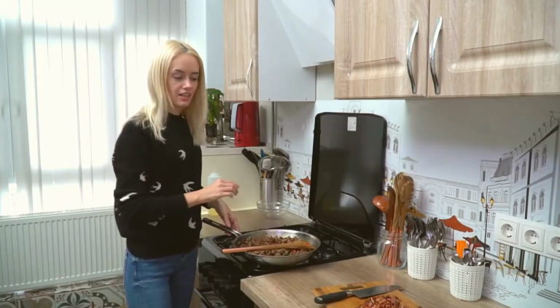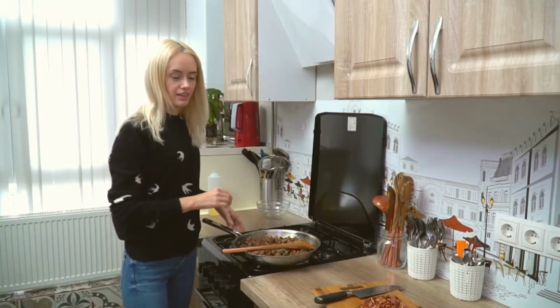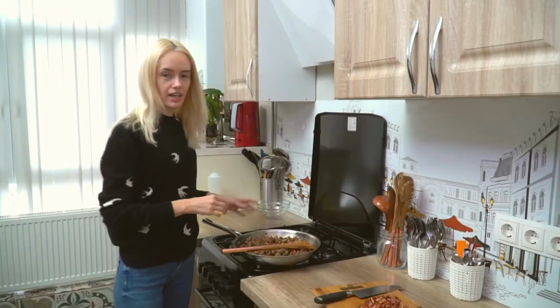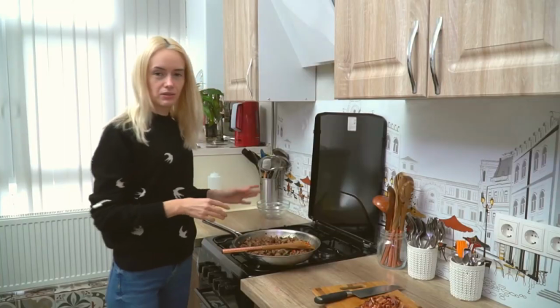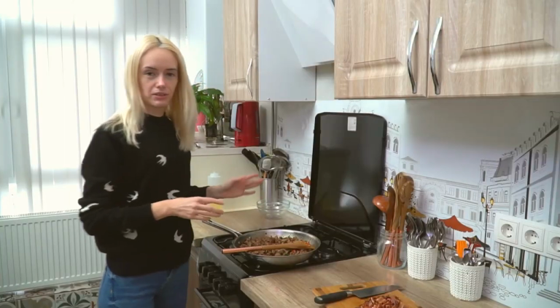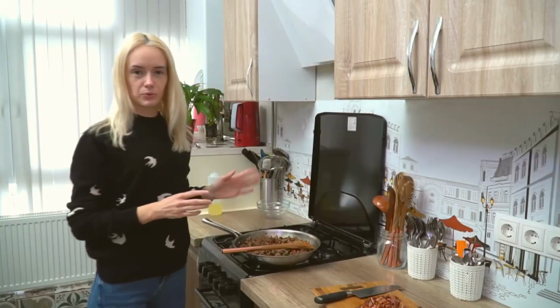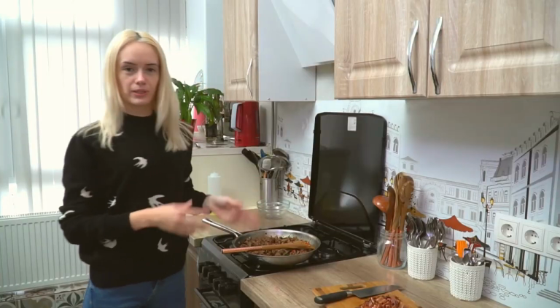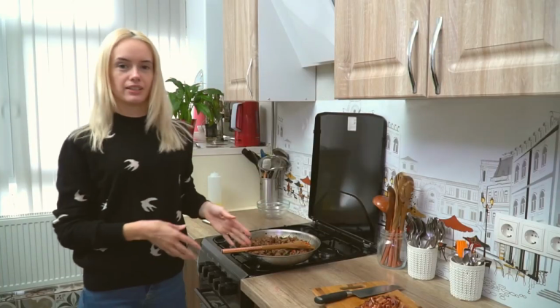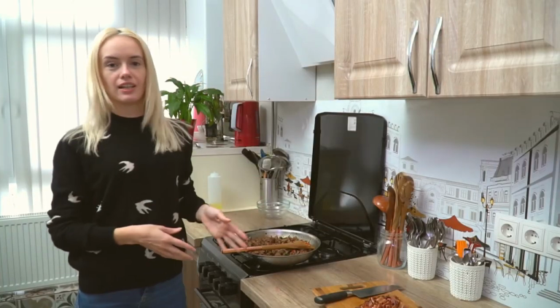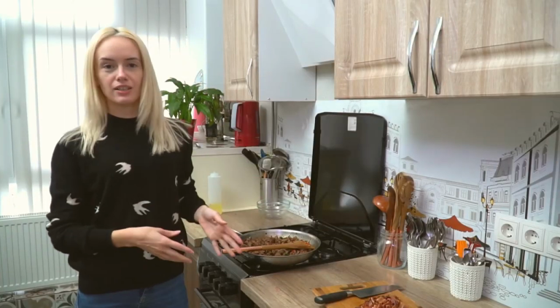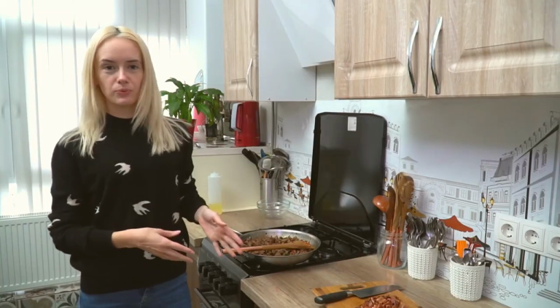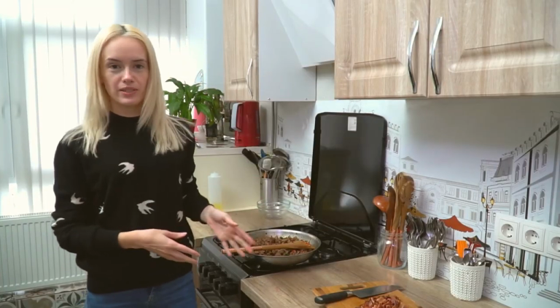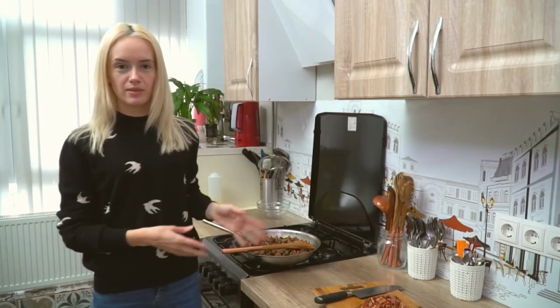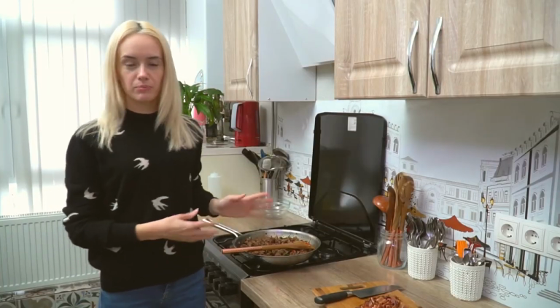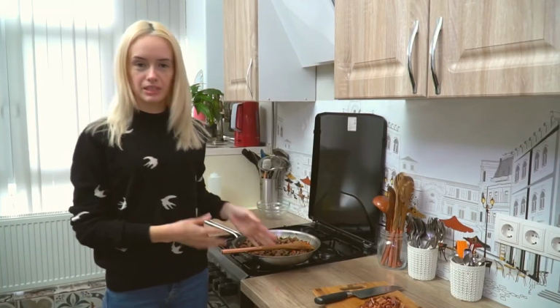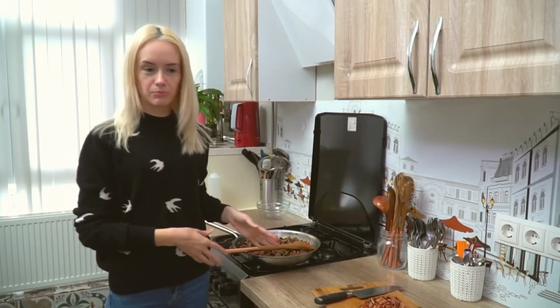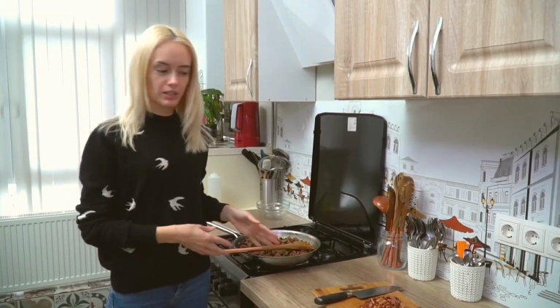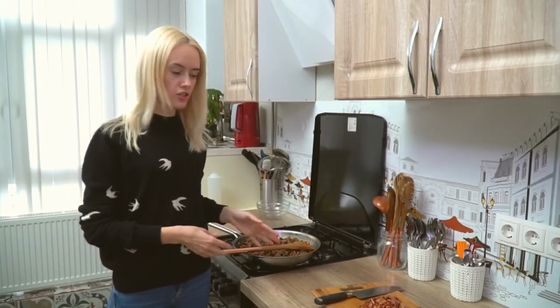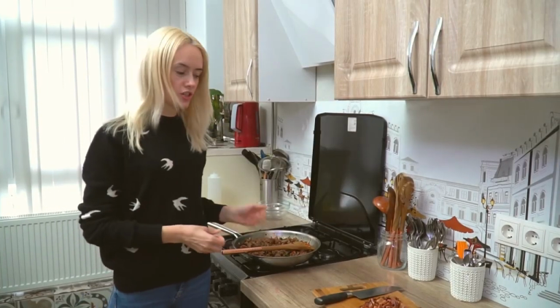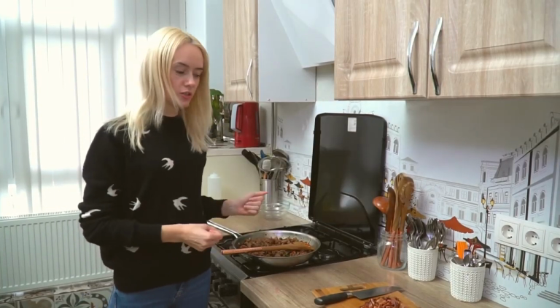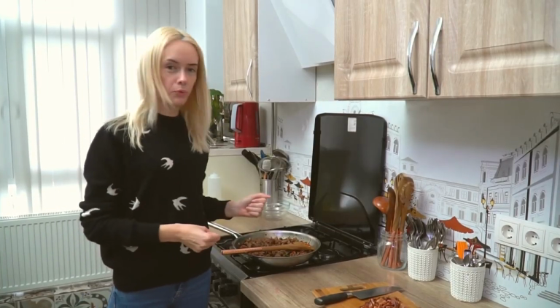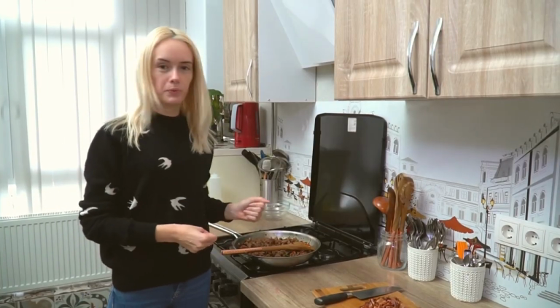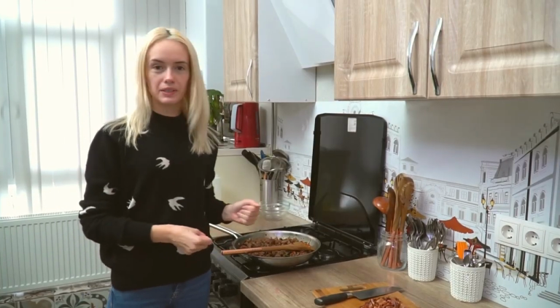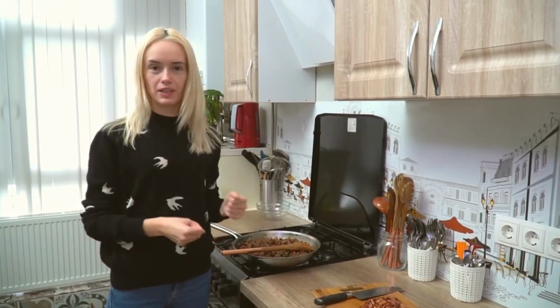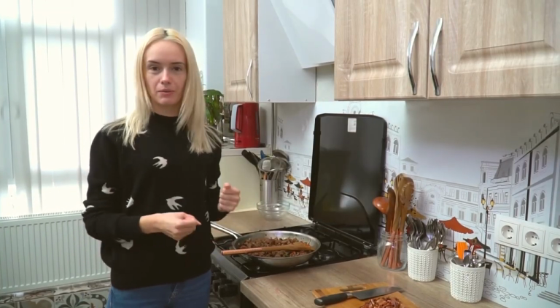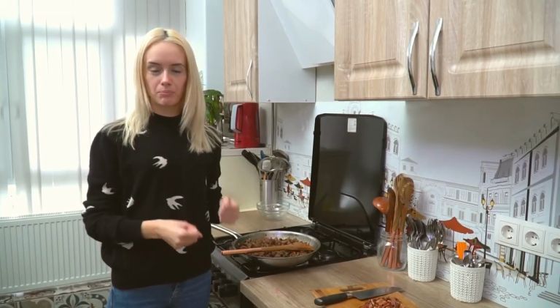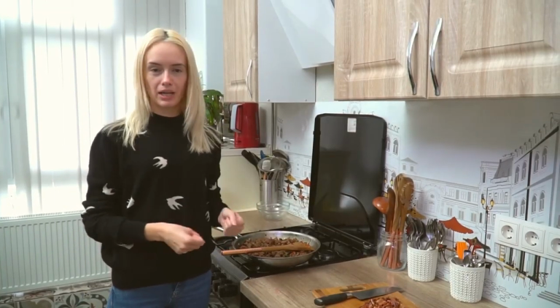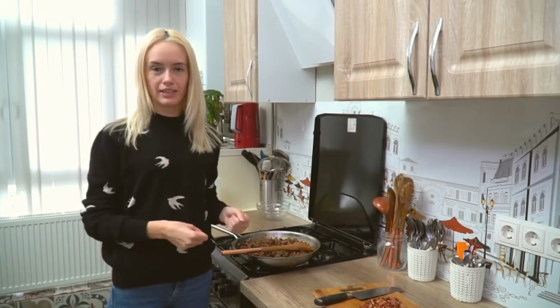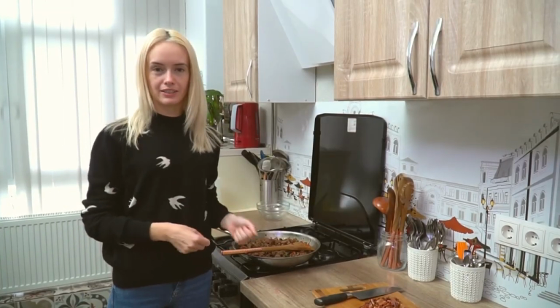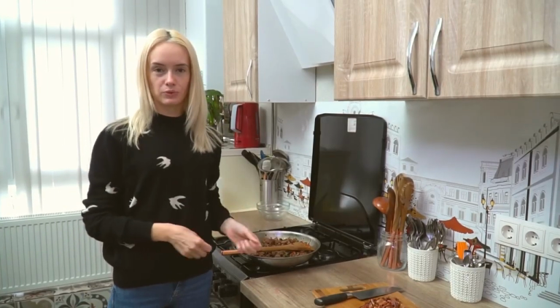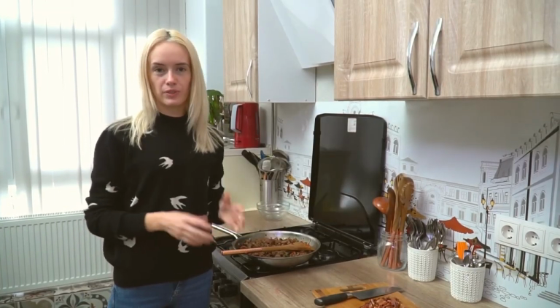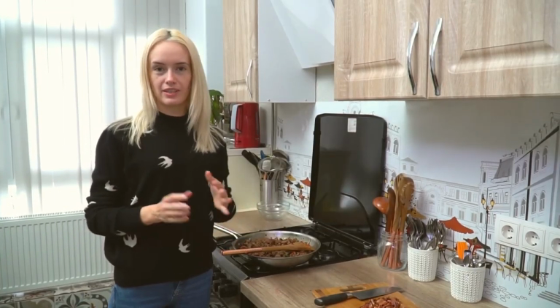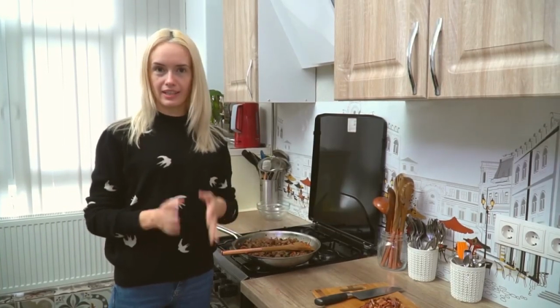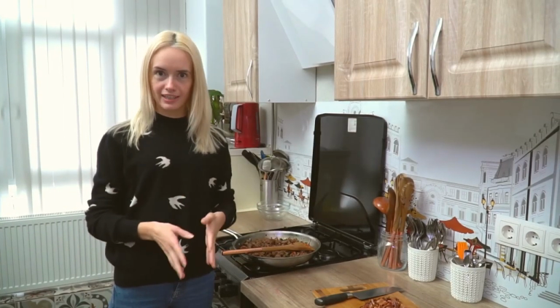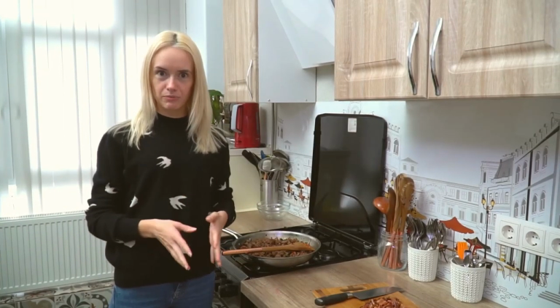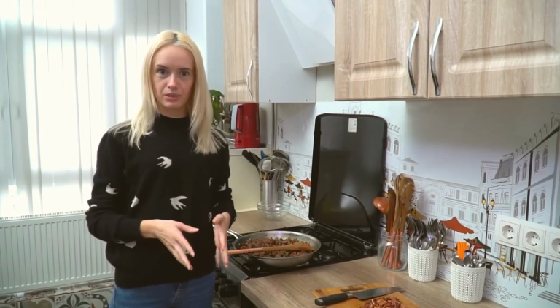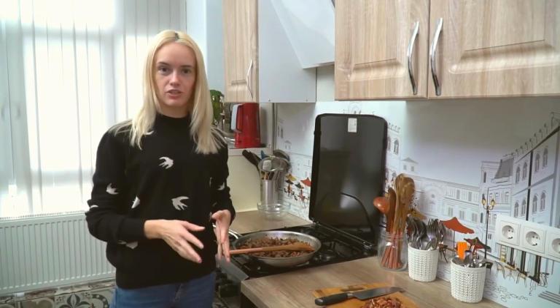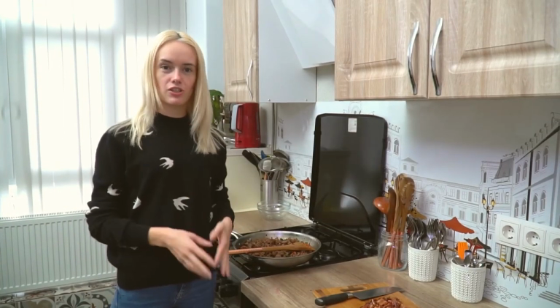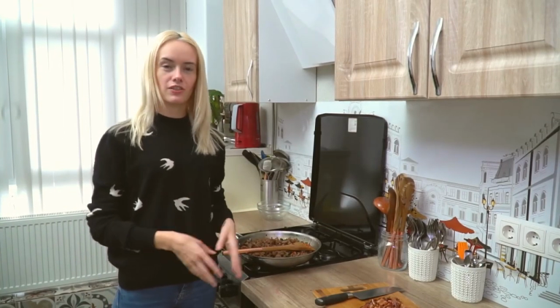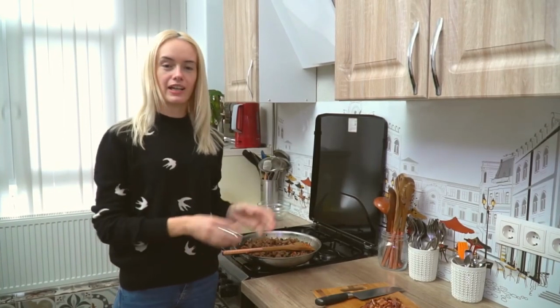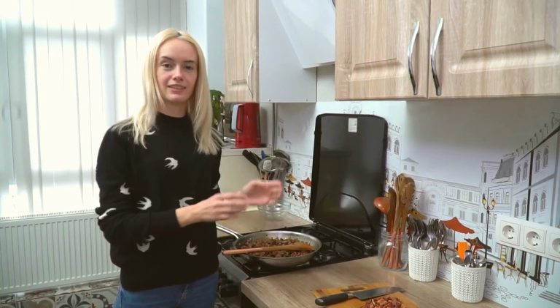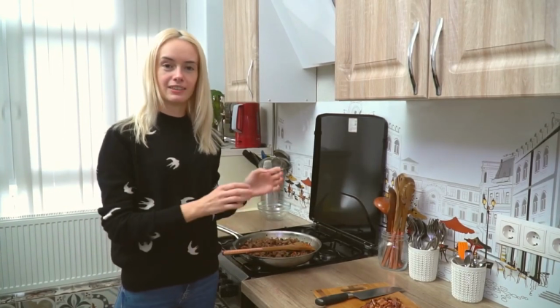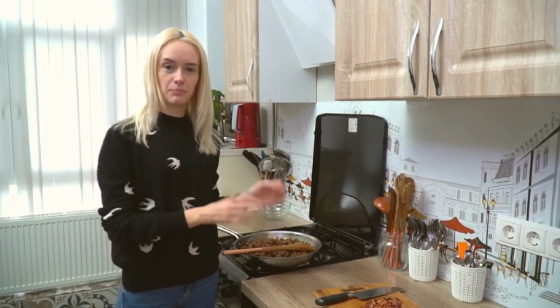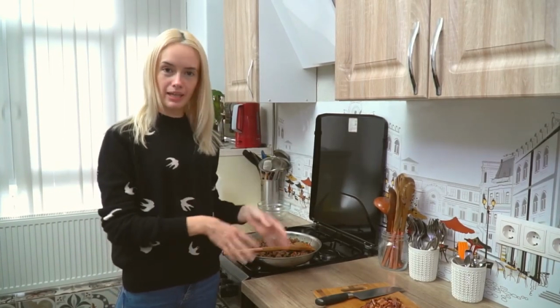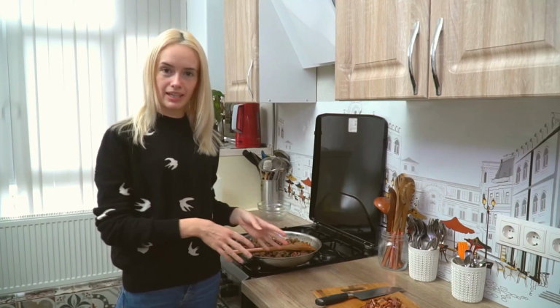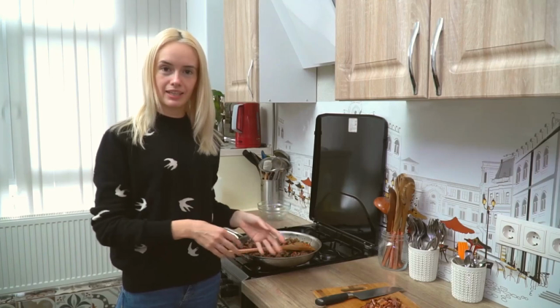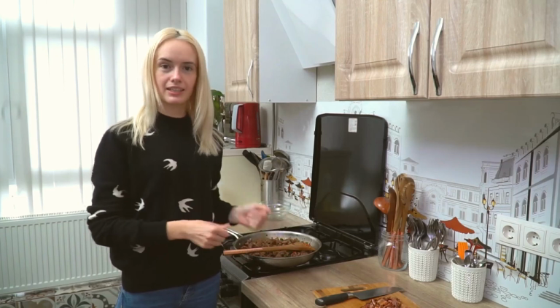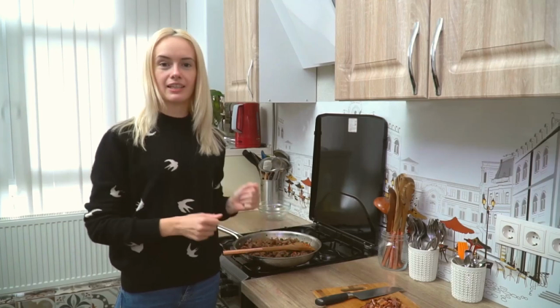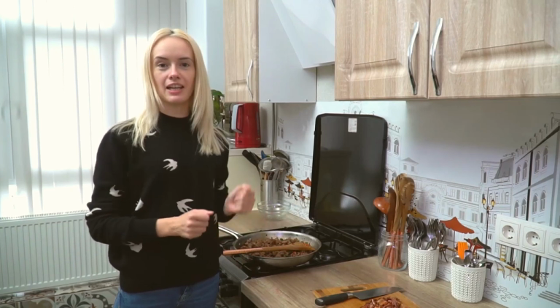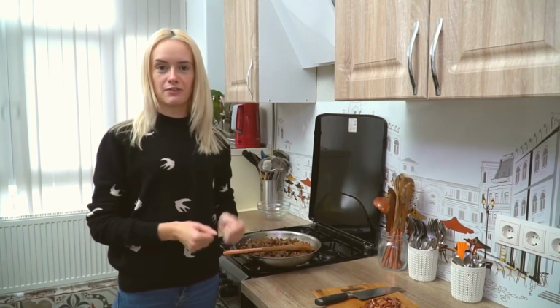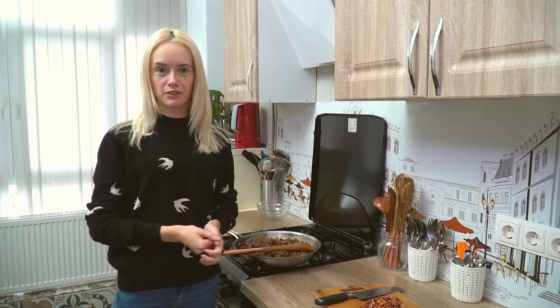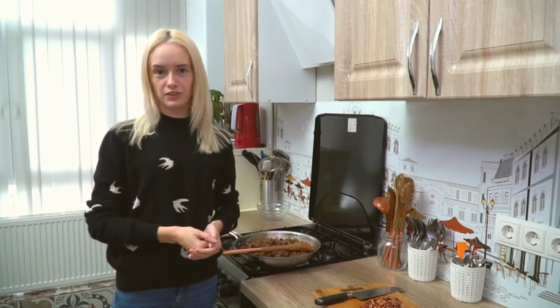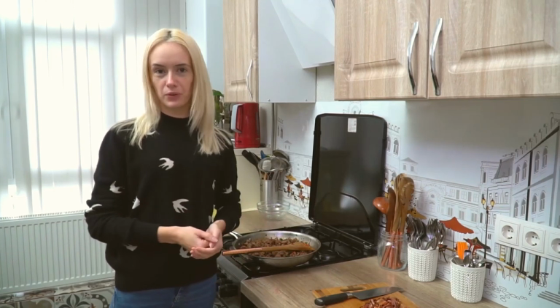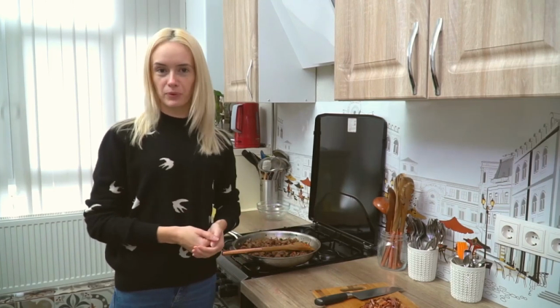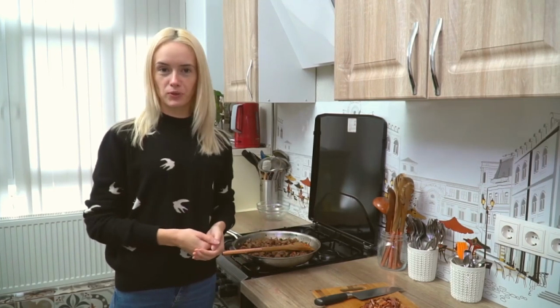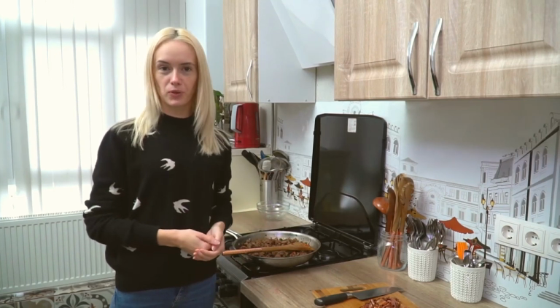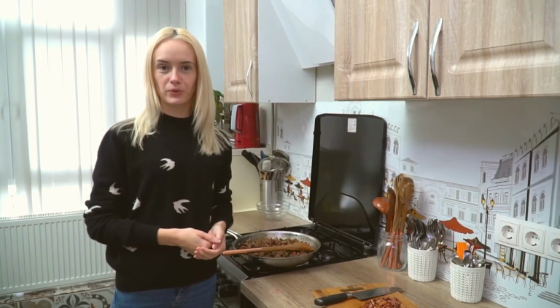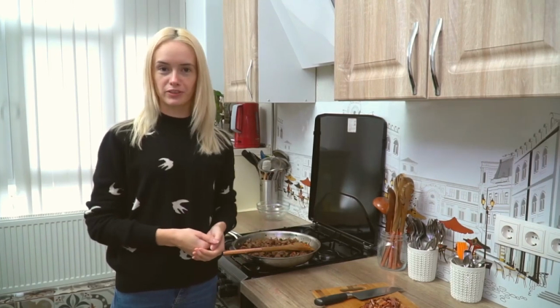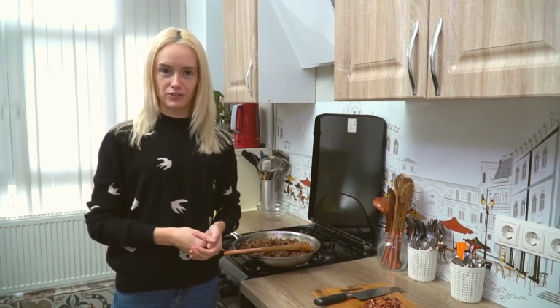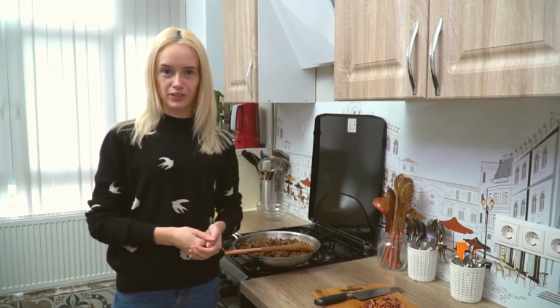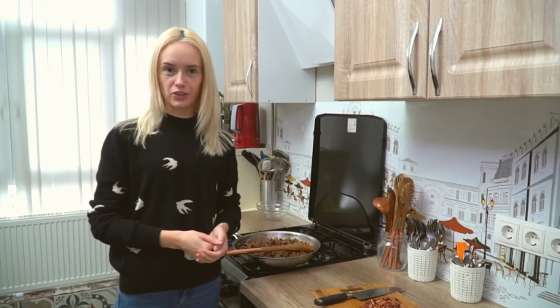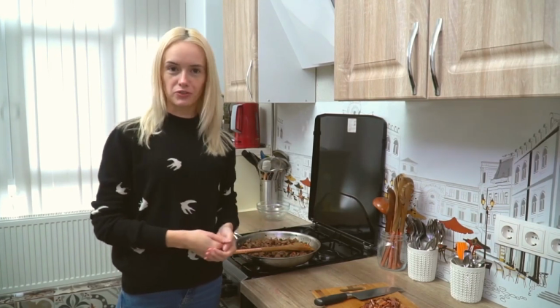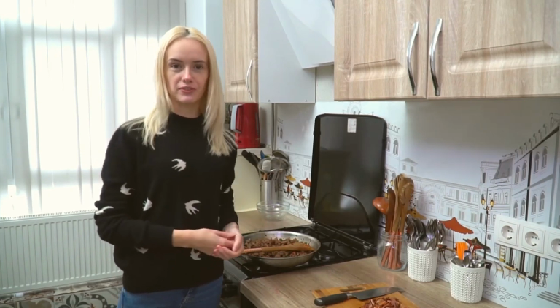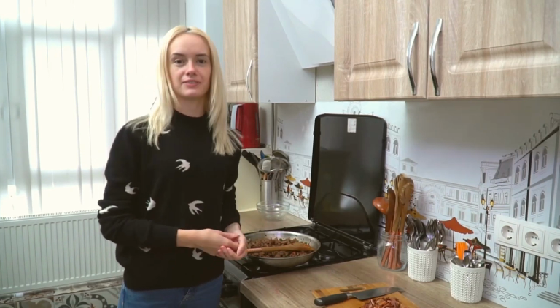Now that we are done with the meat mixture, we will combine it with the egg mixture and the bacon, and everything will go into the oven.